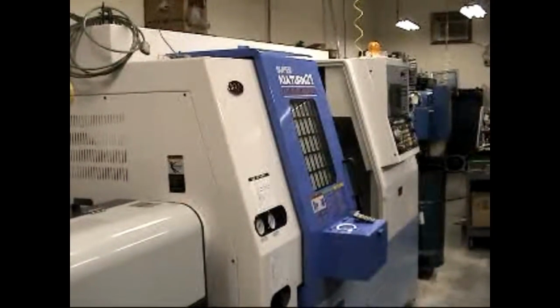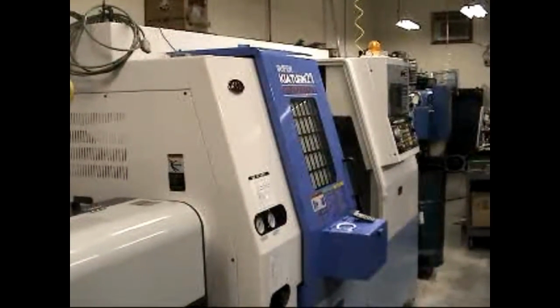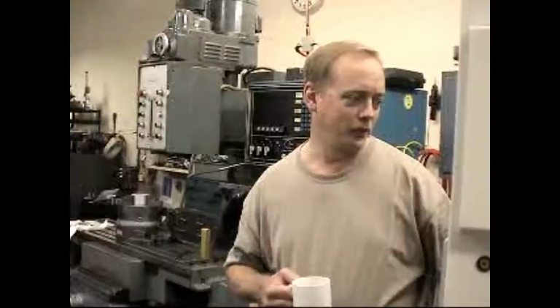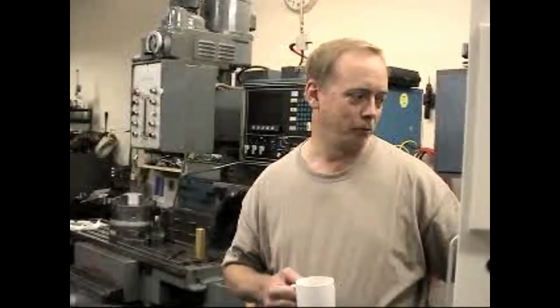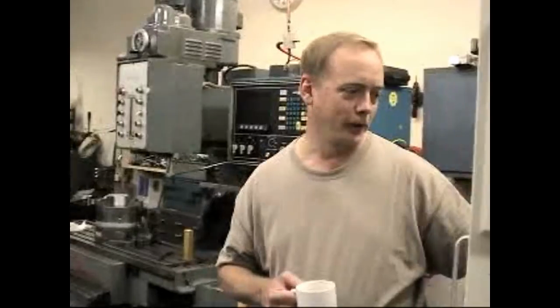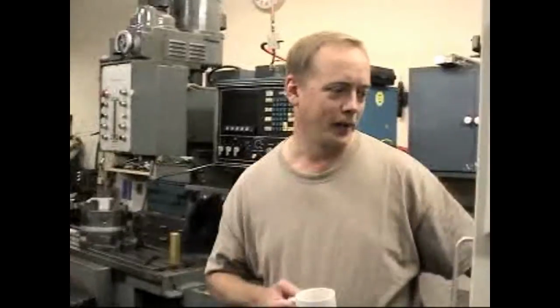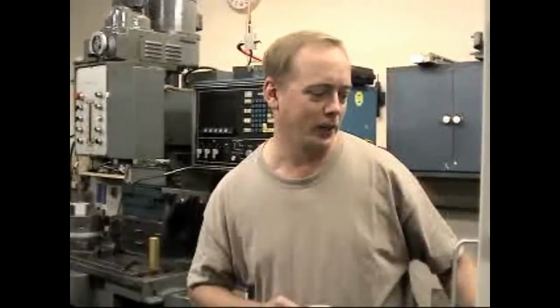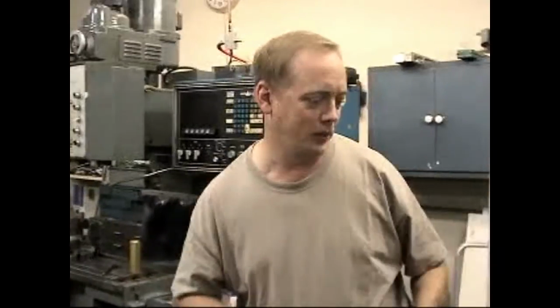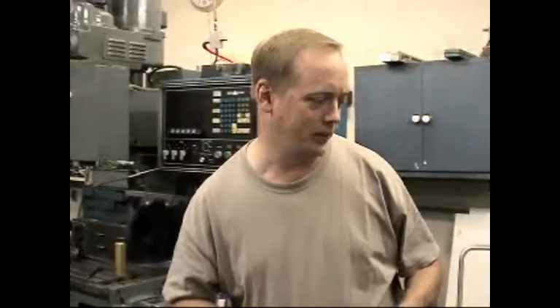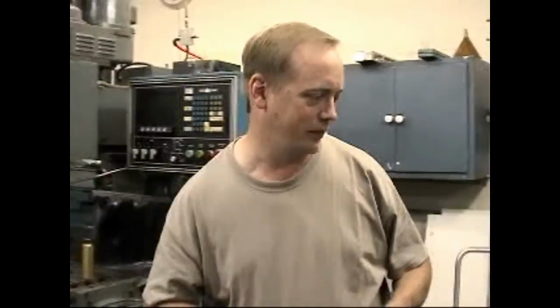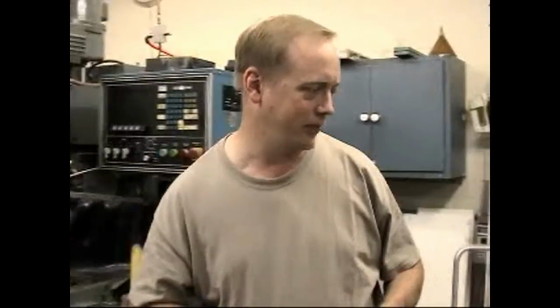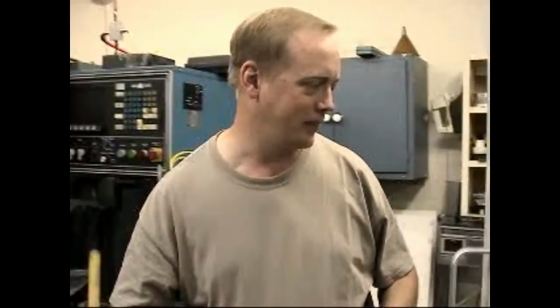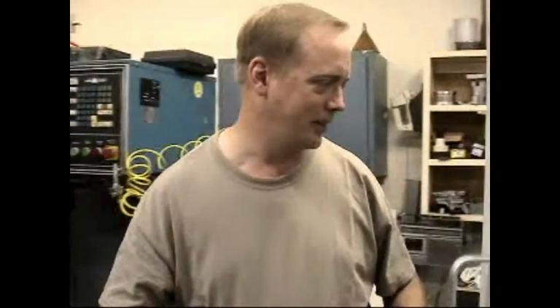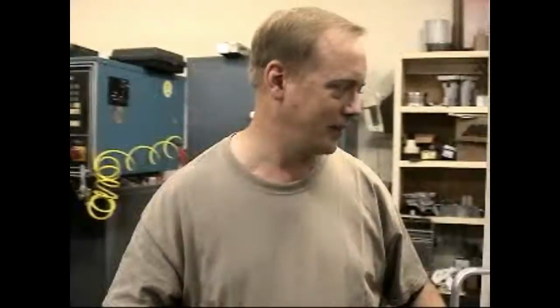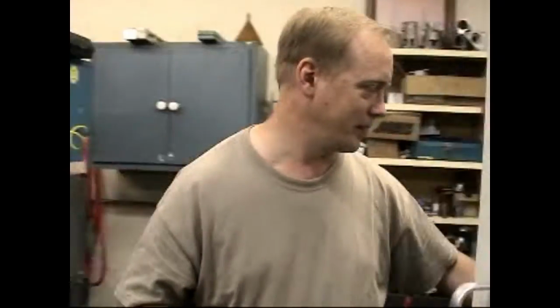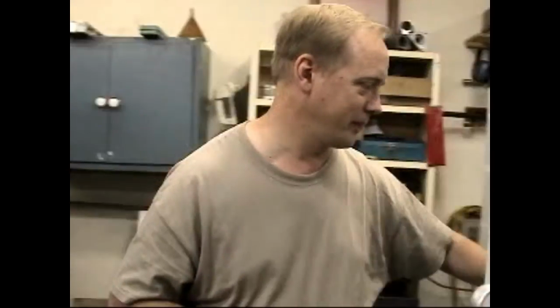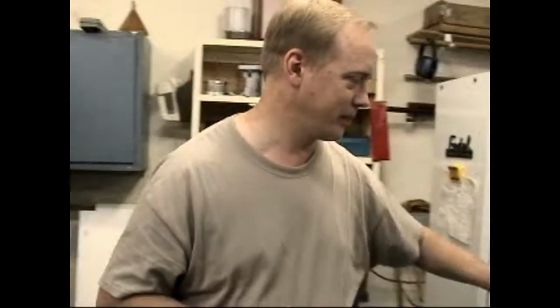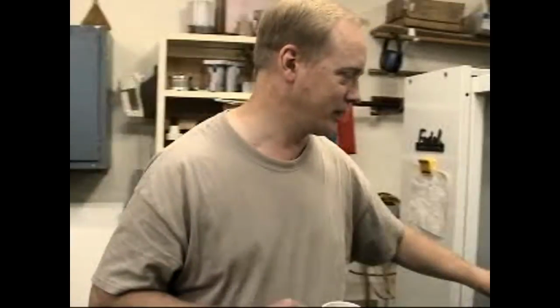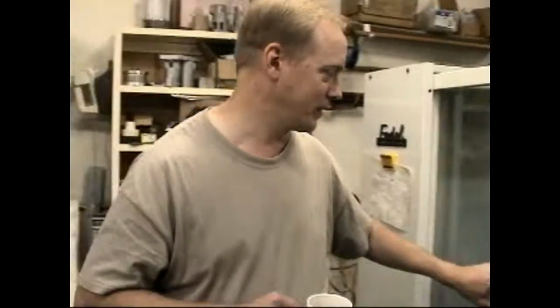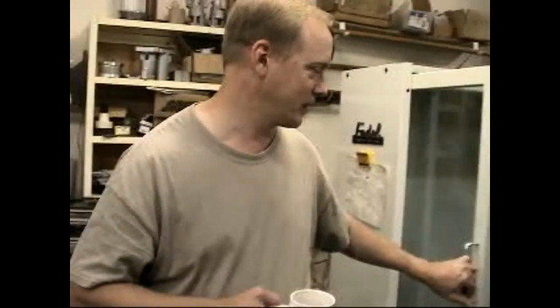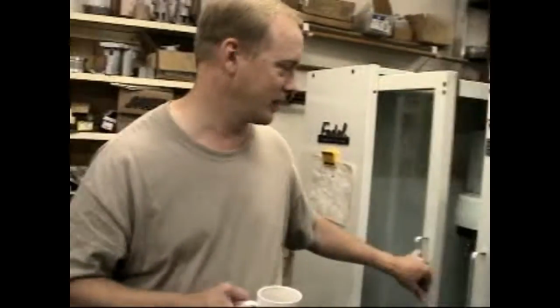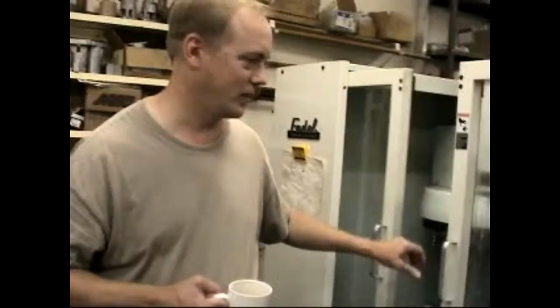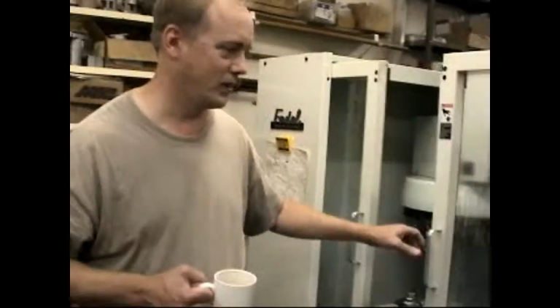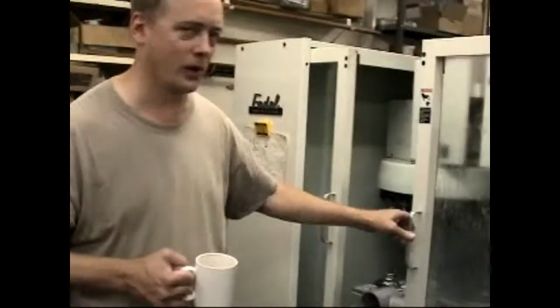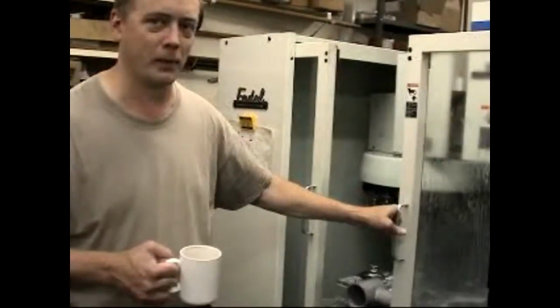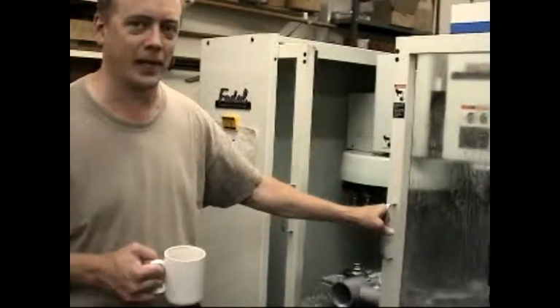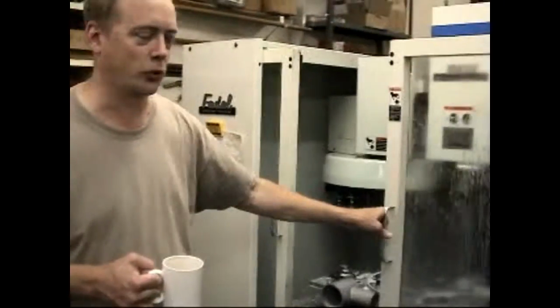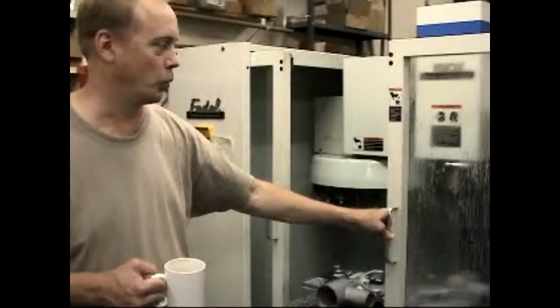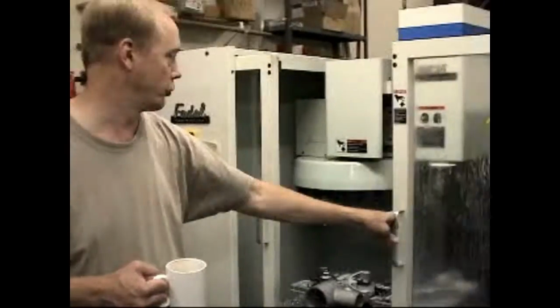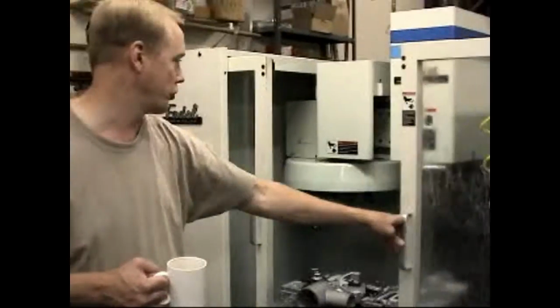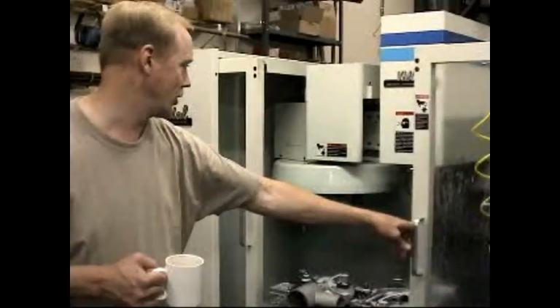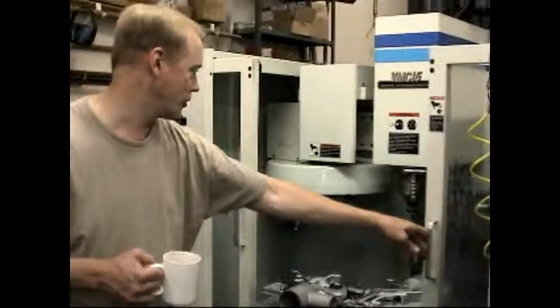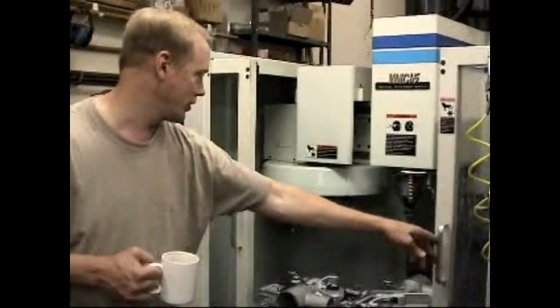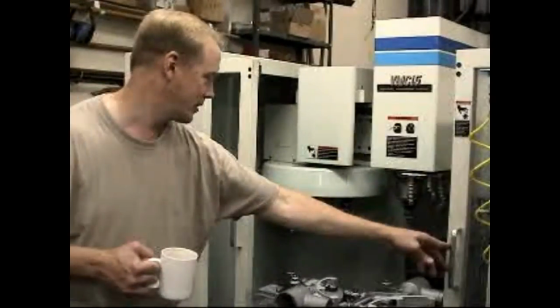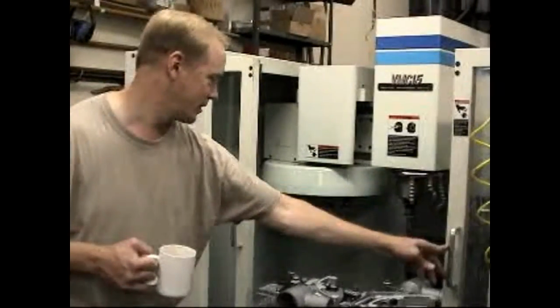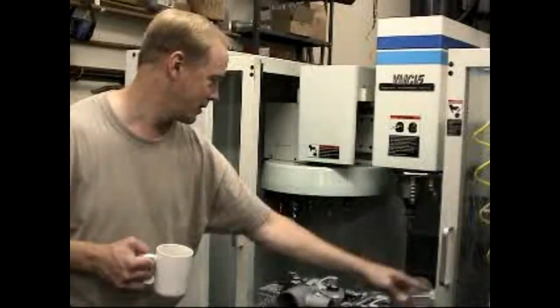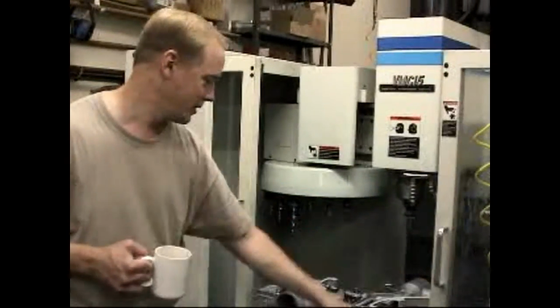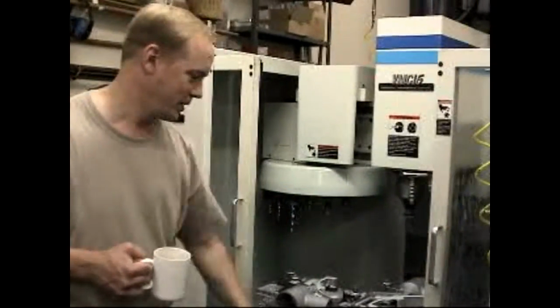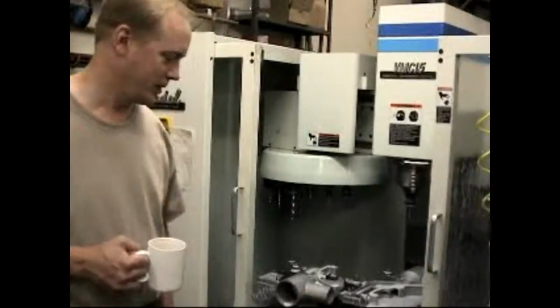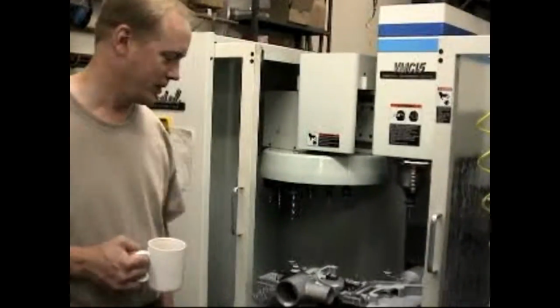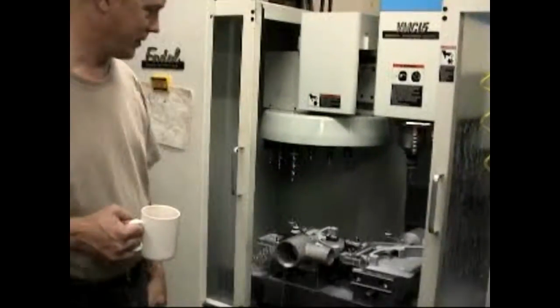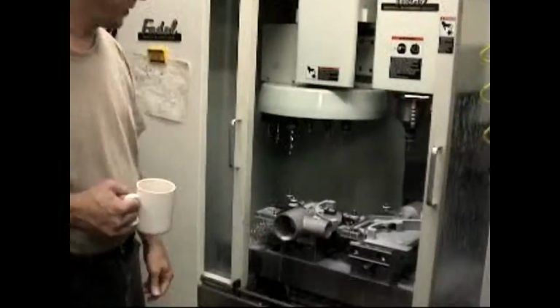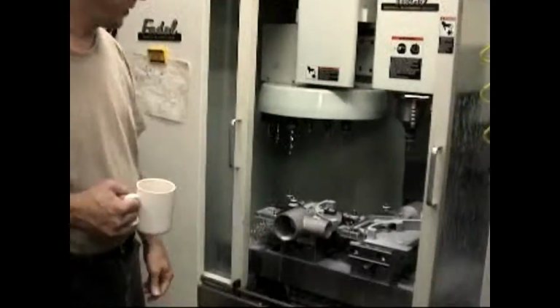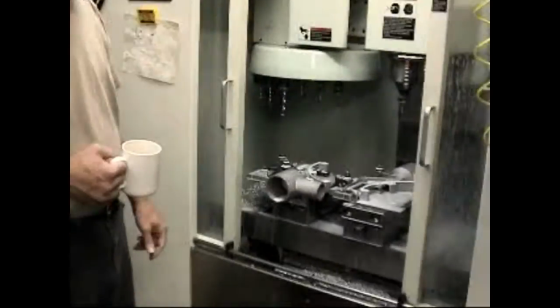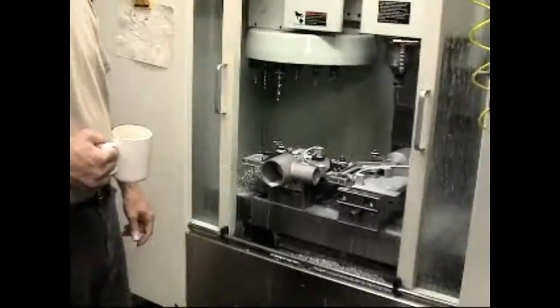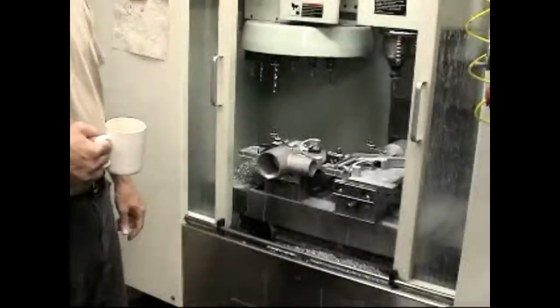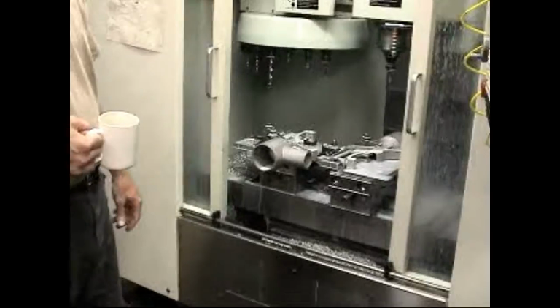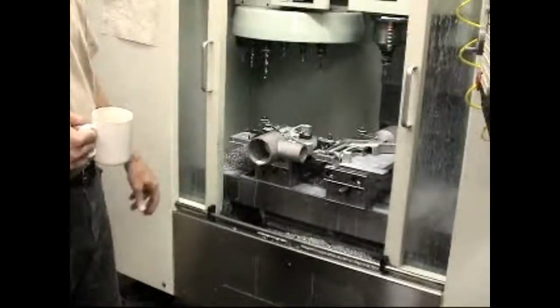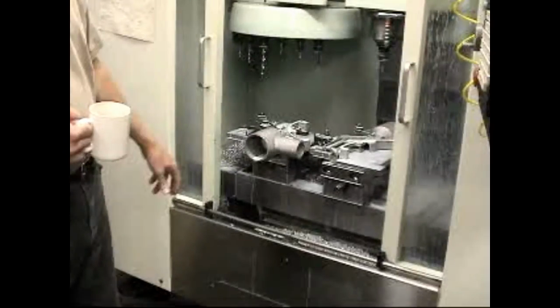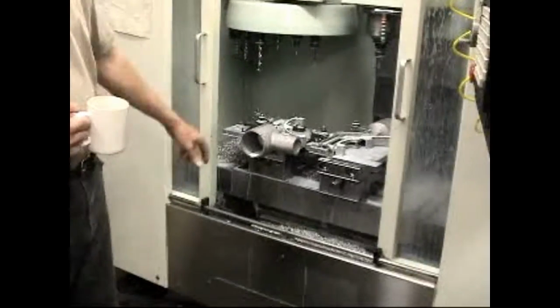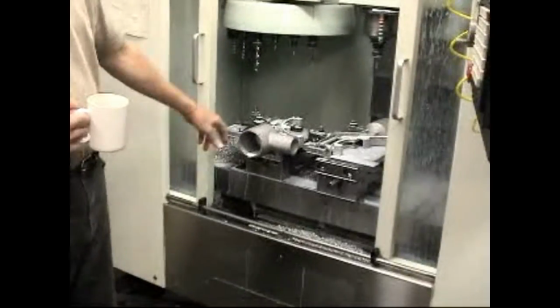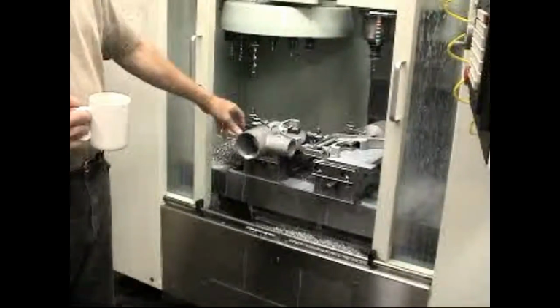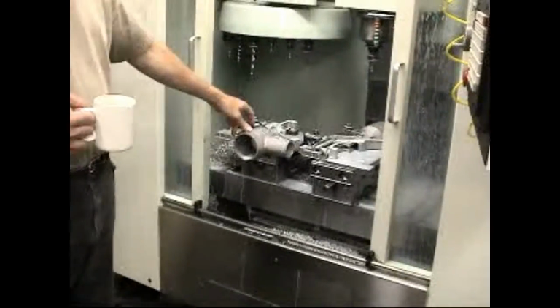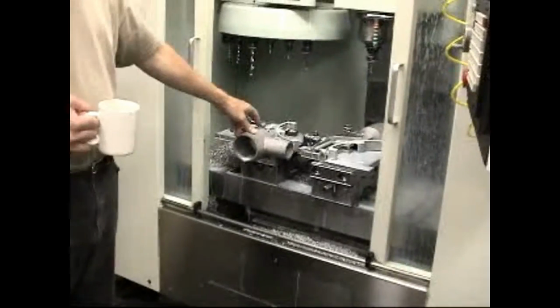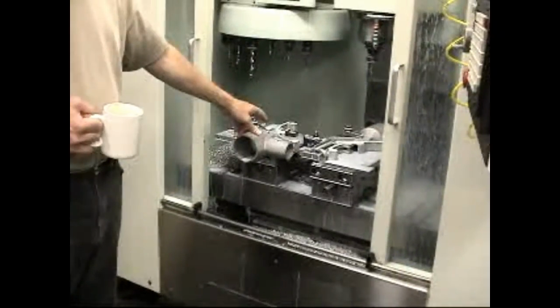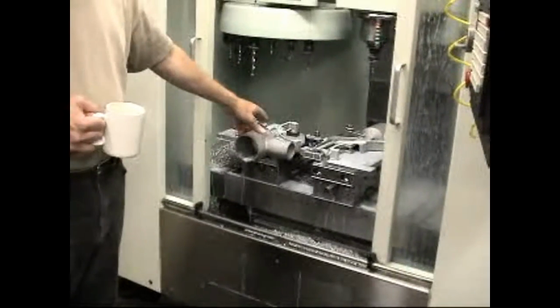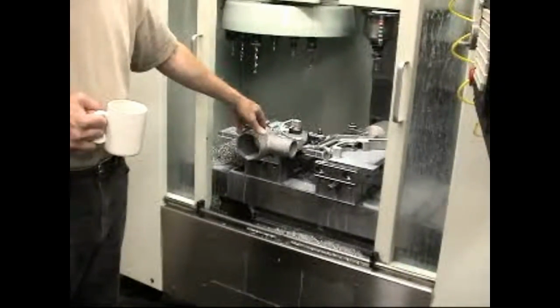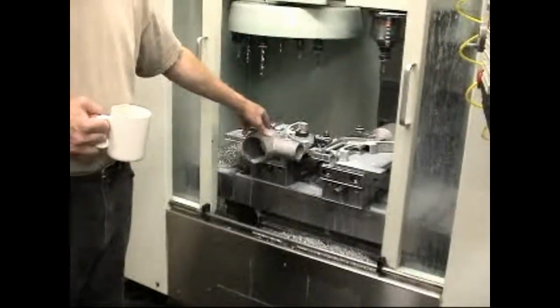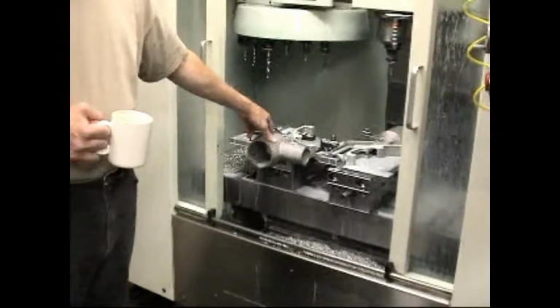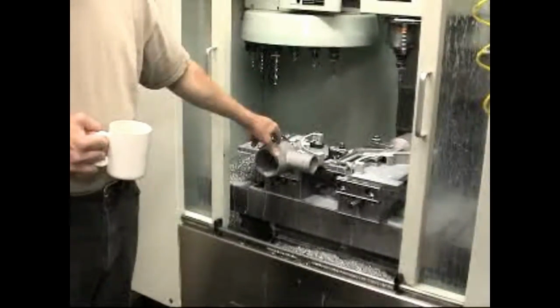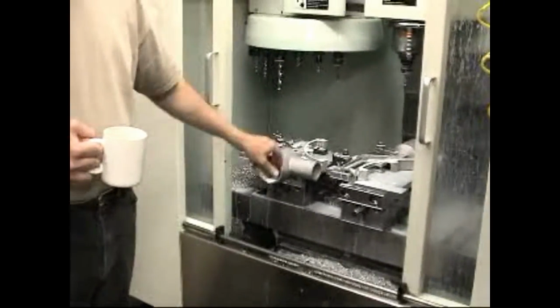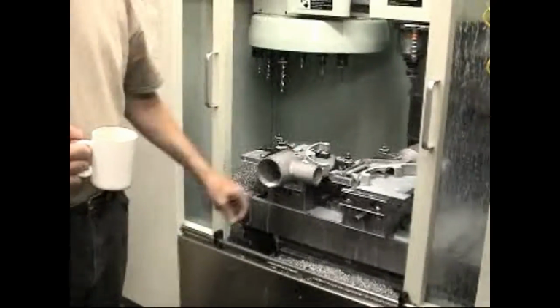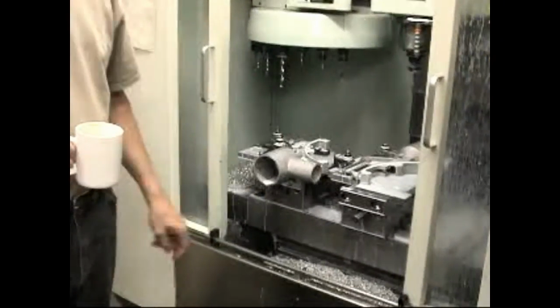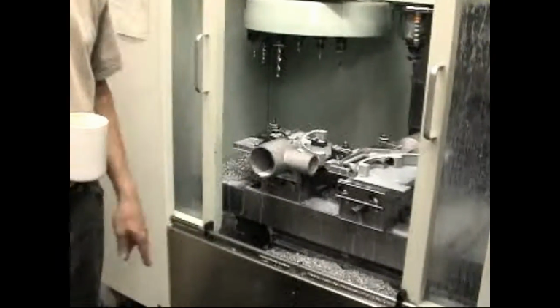Here's the finale — automatic tool chamber. I'm hoping to work out some castings.